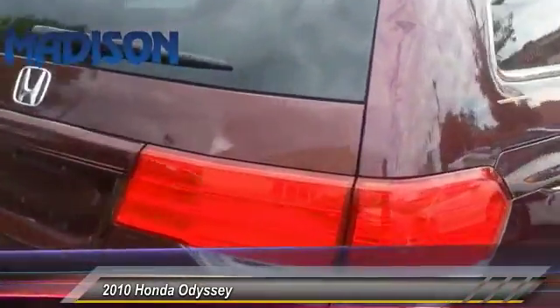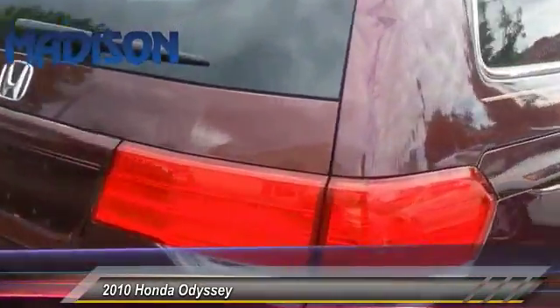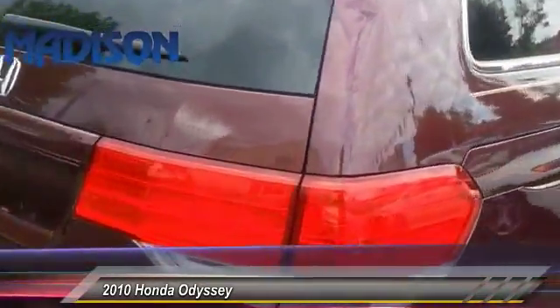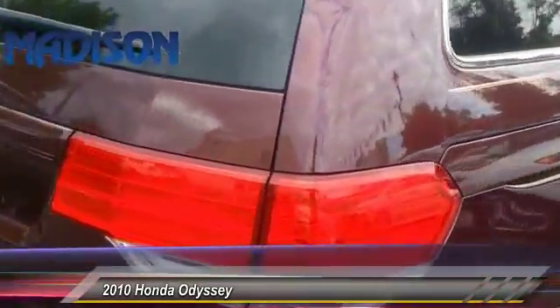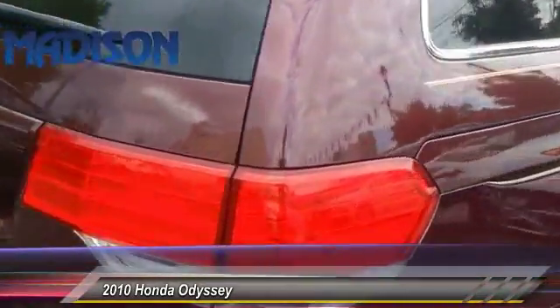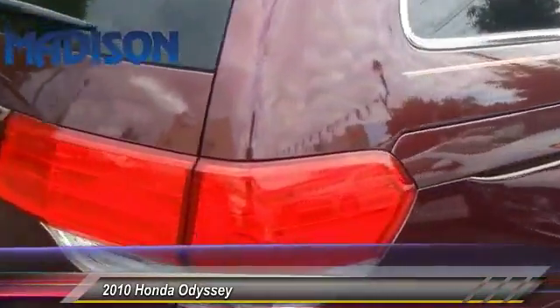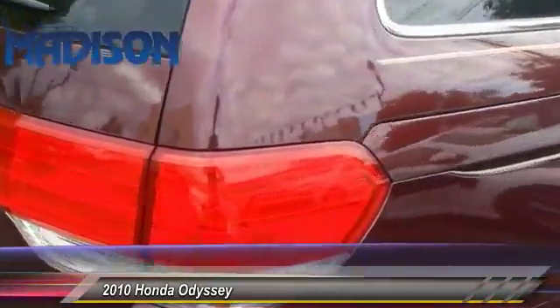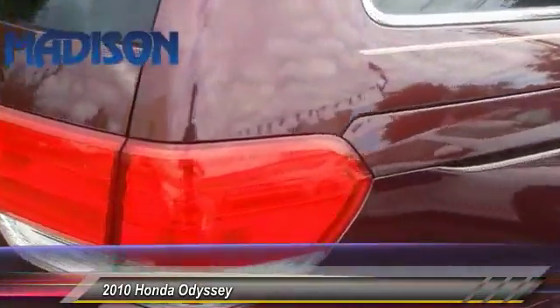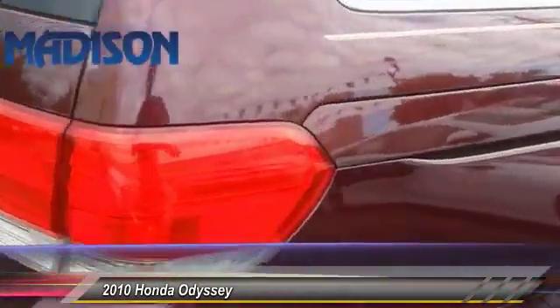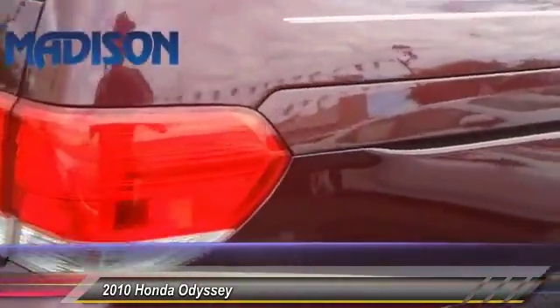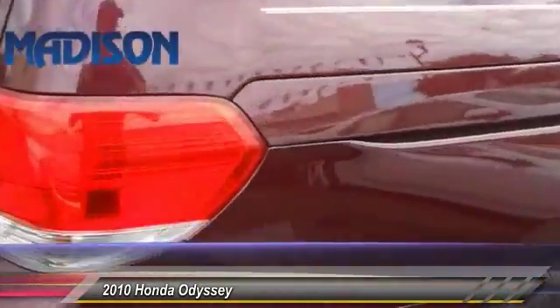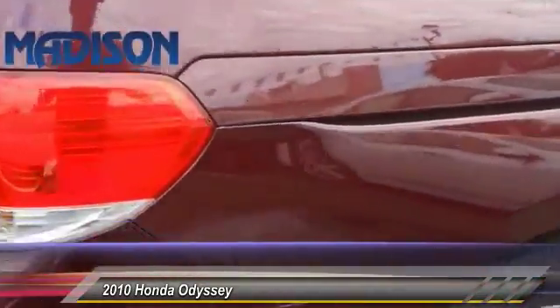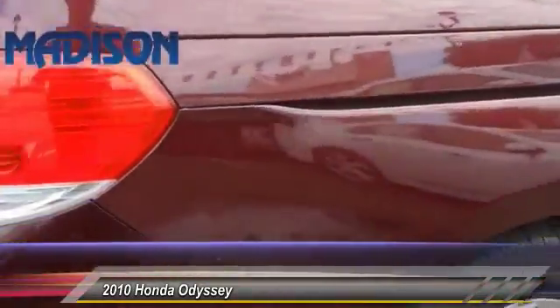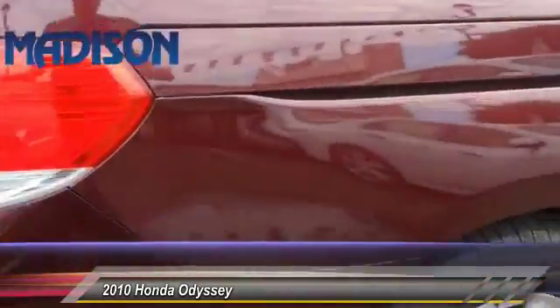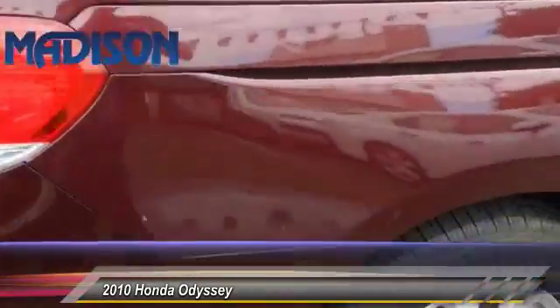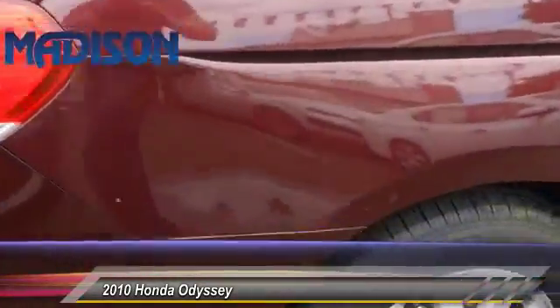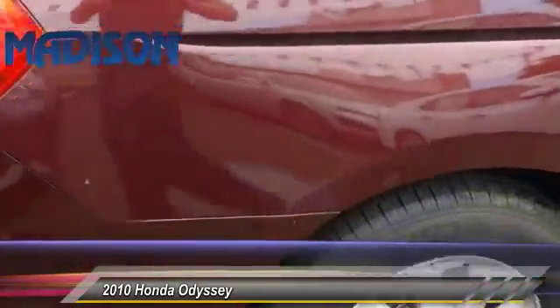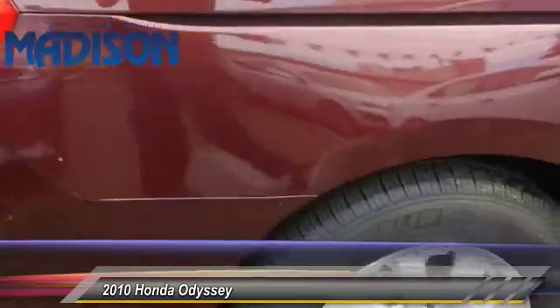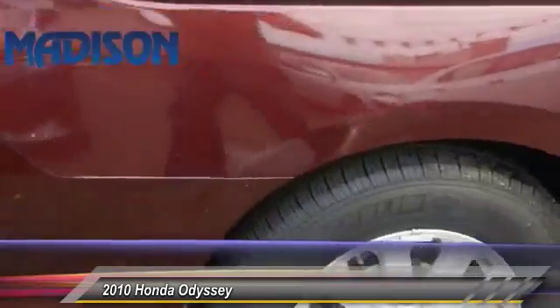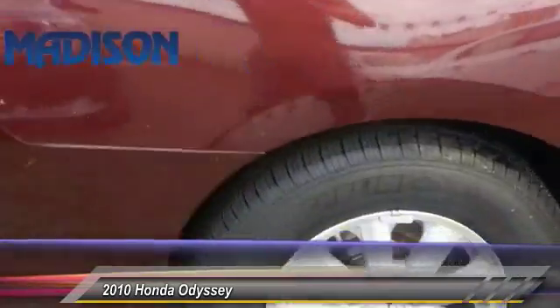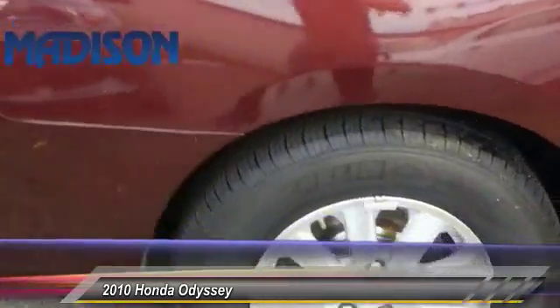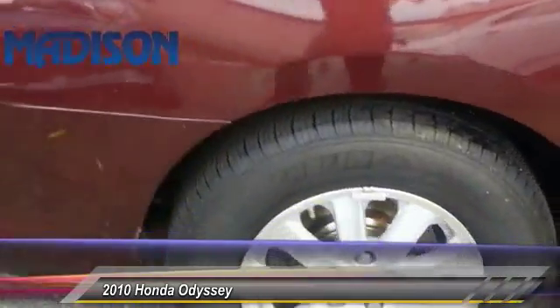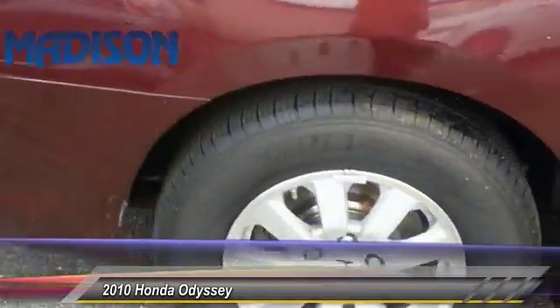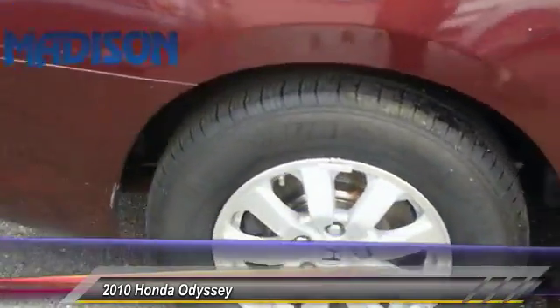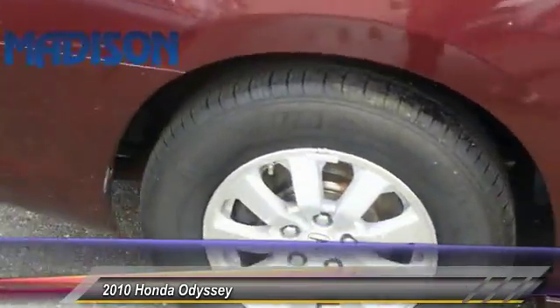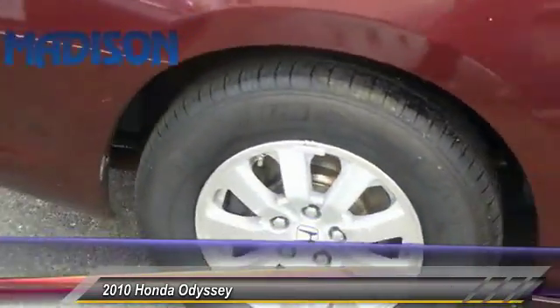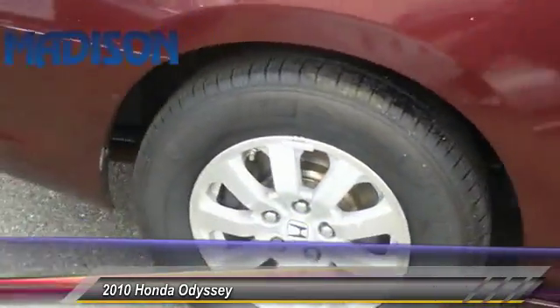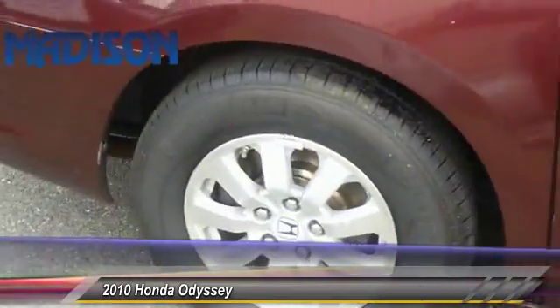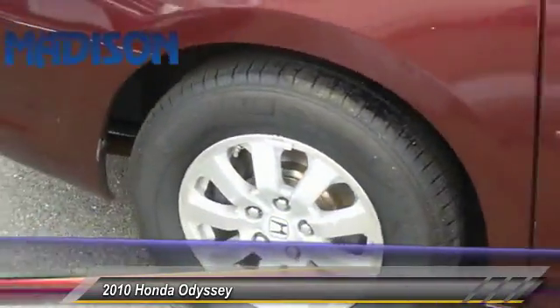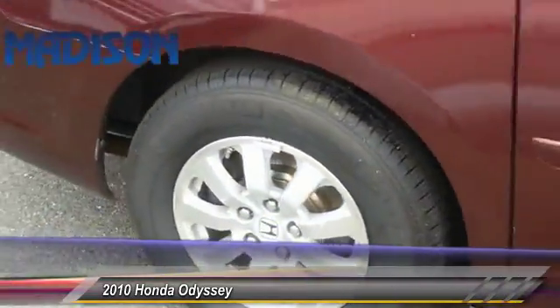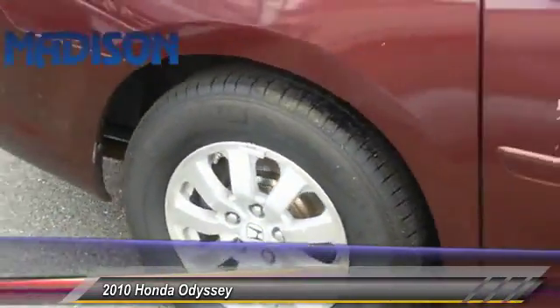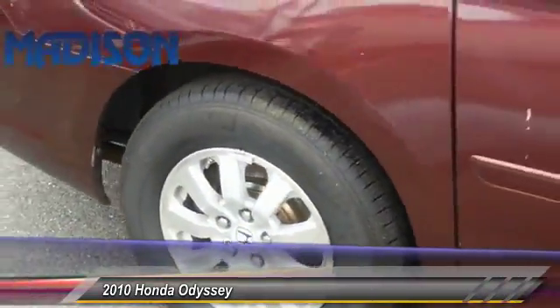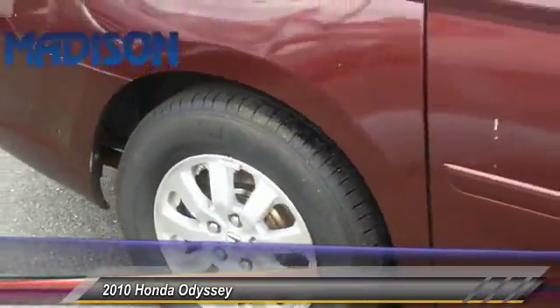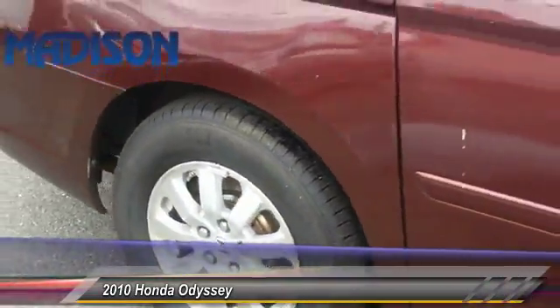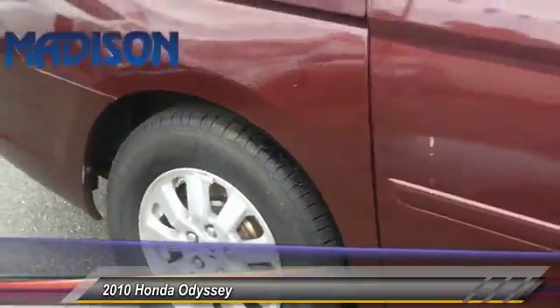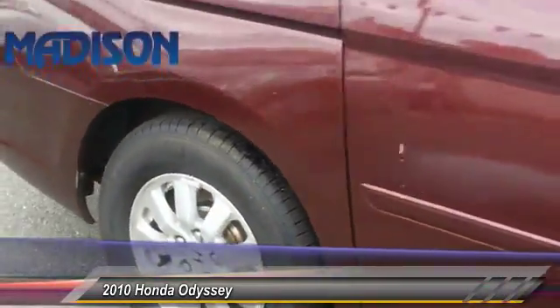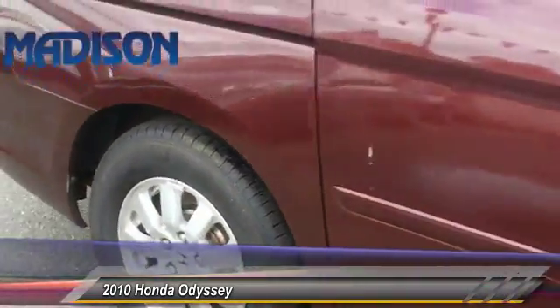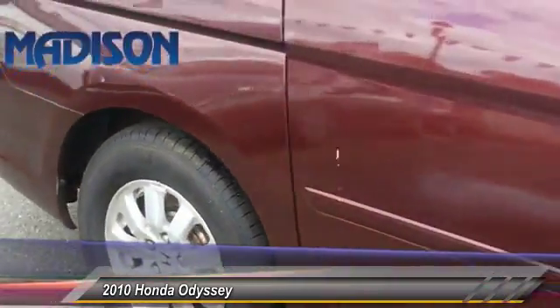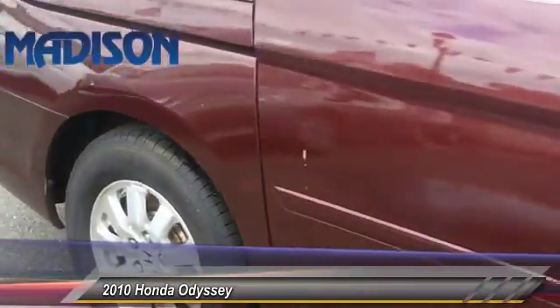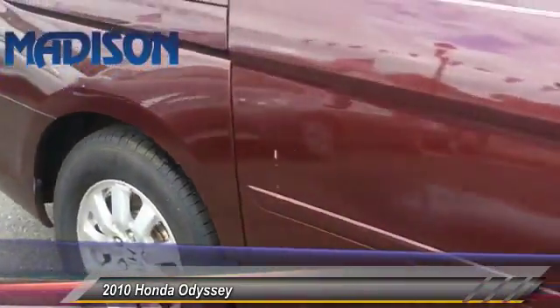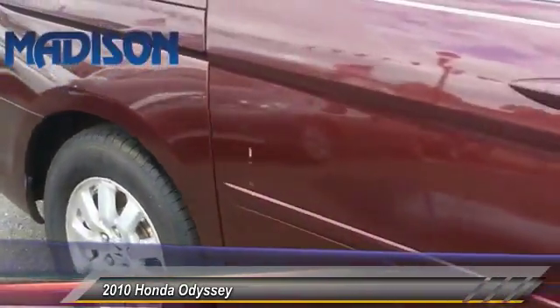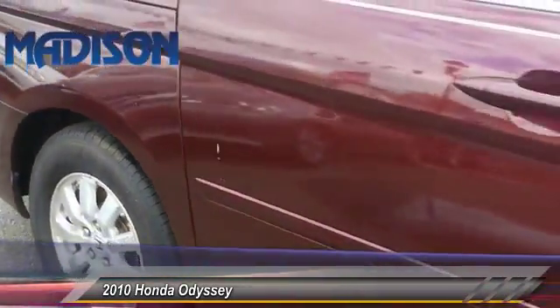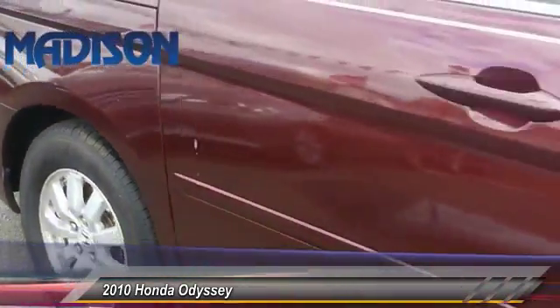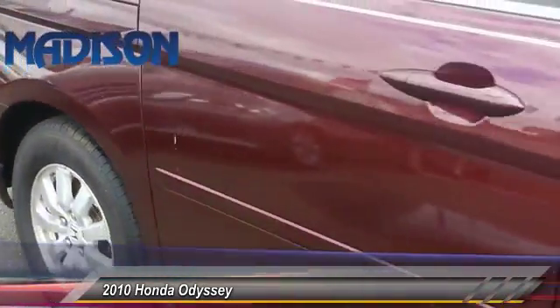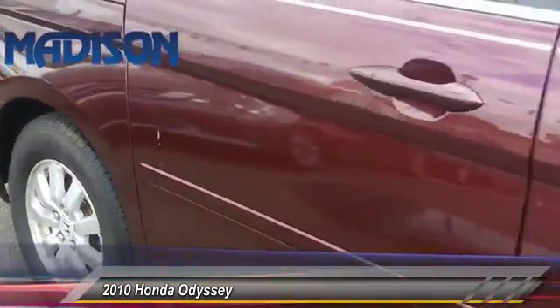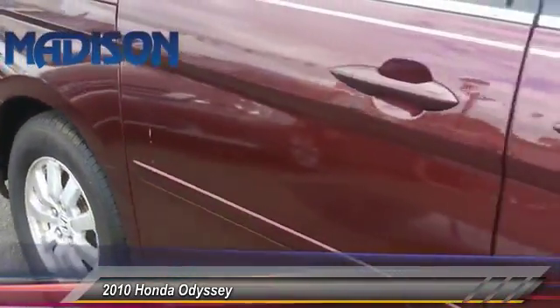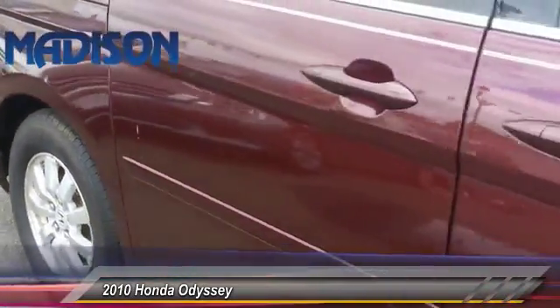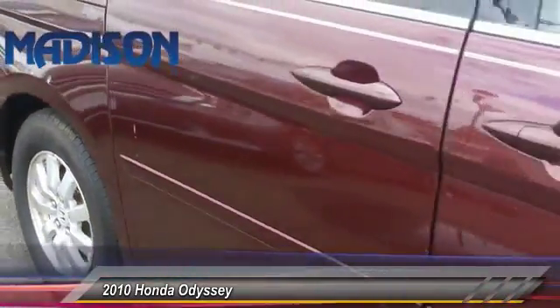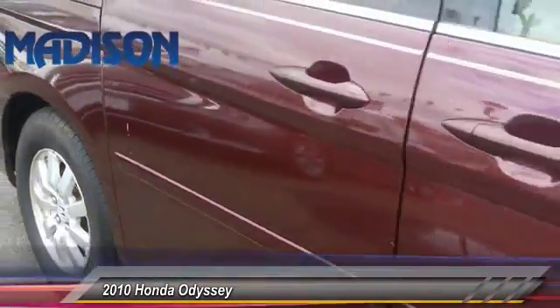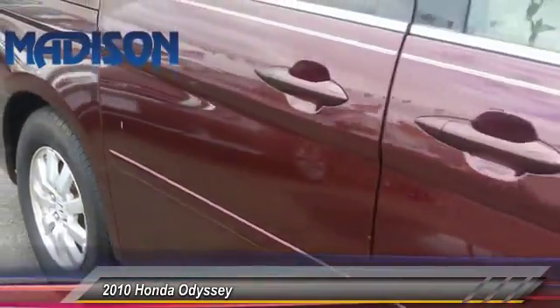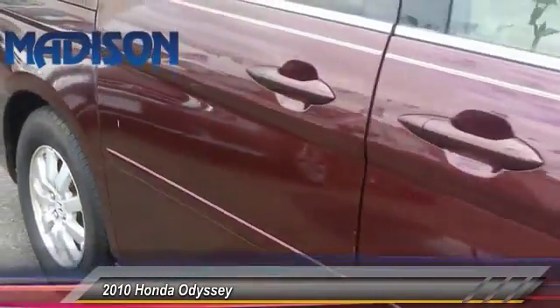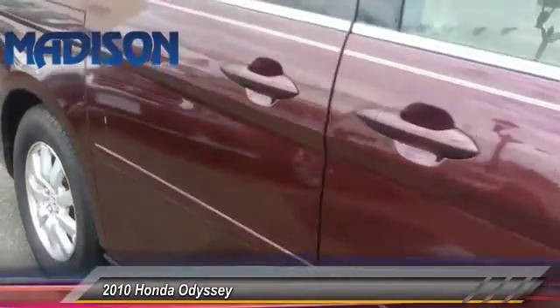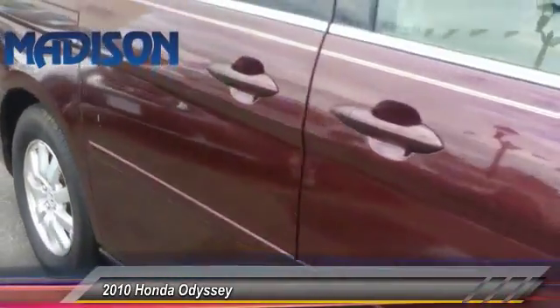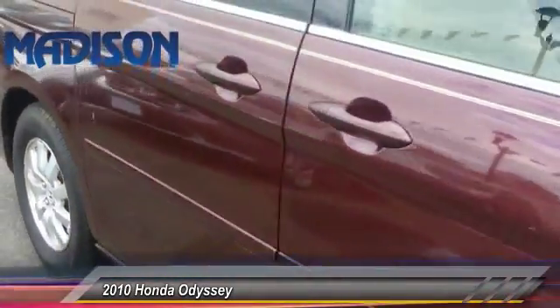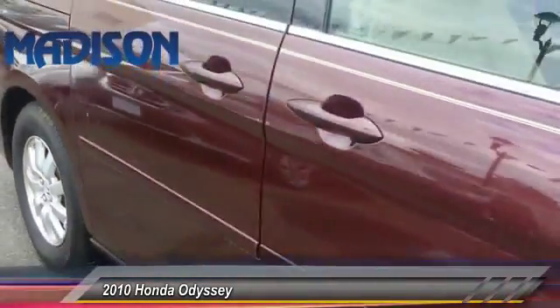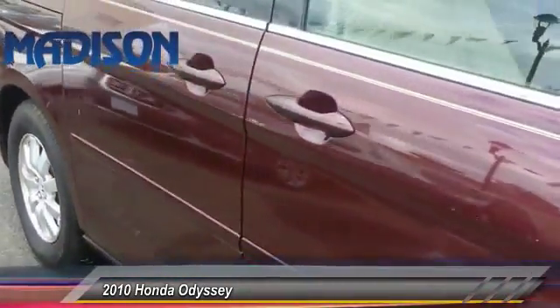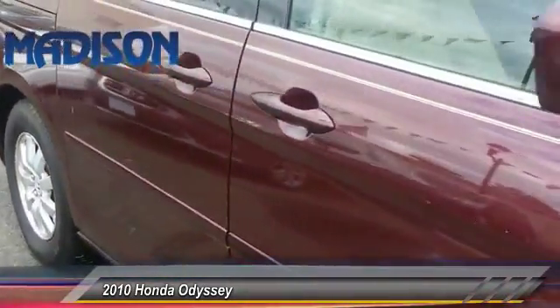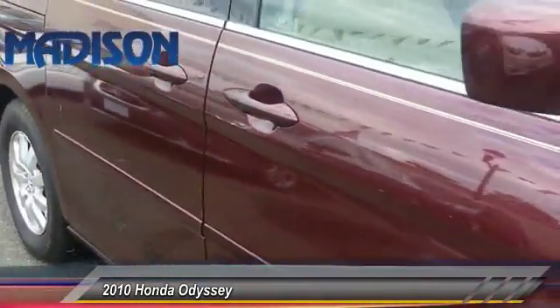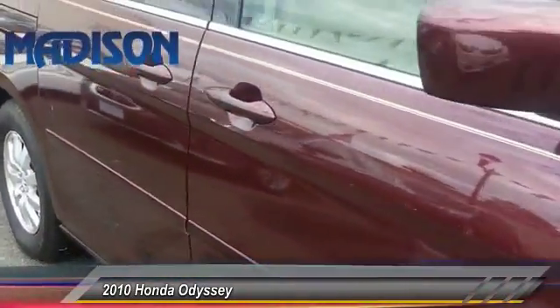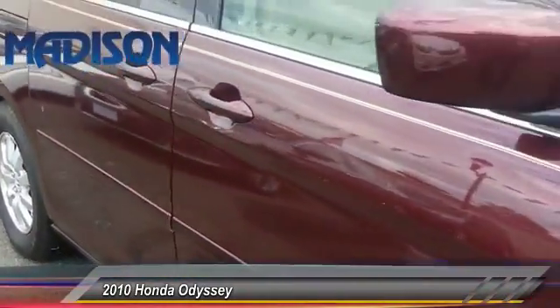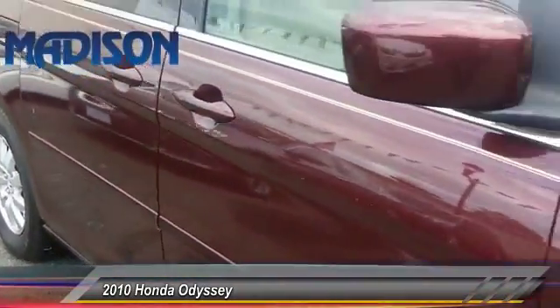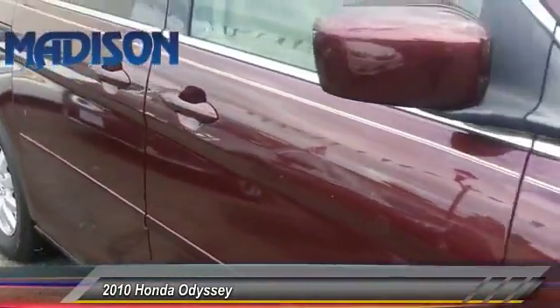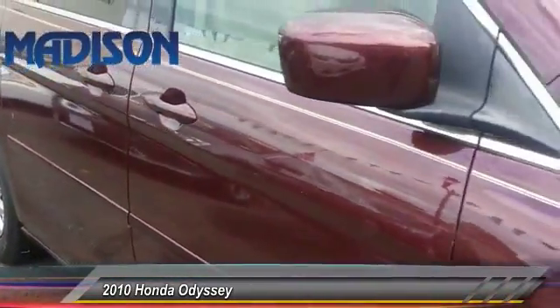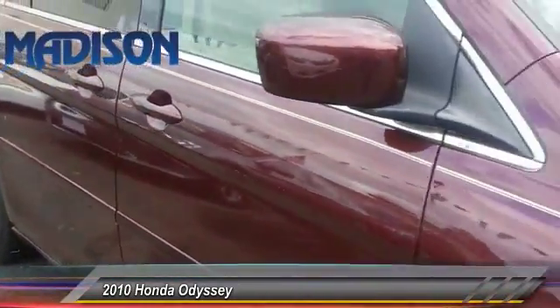This vehicle has less than 105,000 miles. Here are some of this vehicle's great options: stability control.